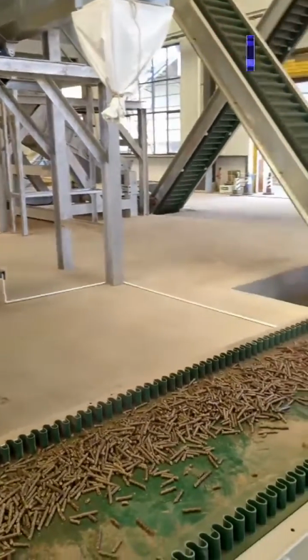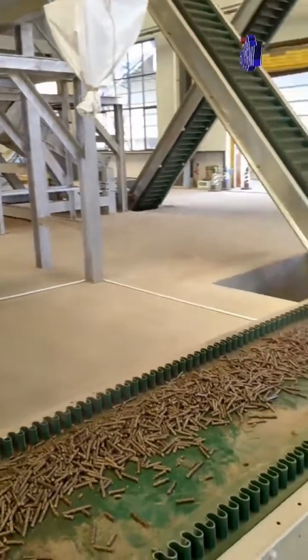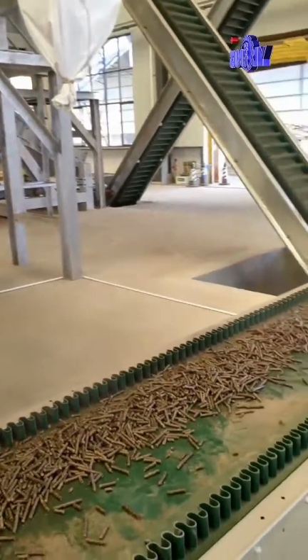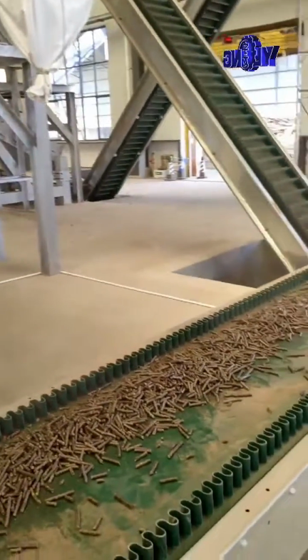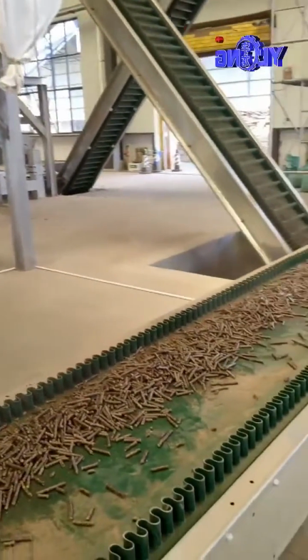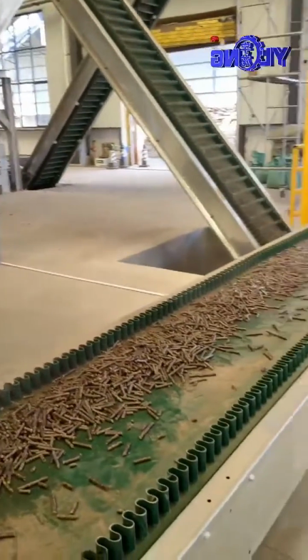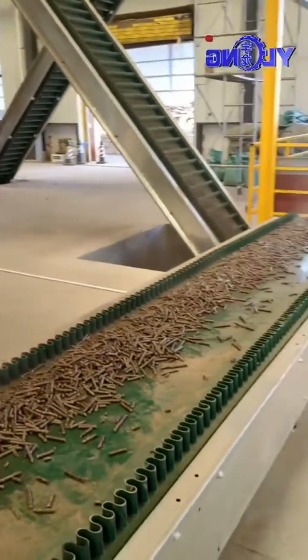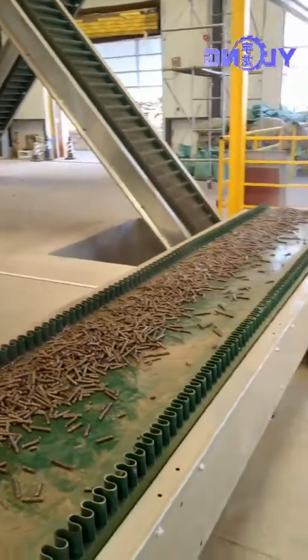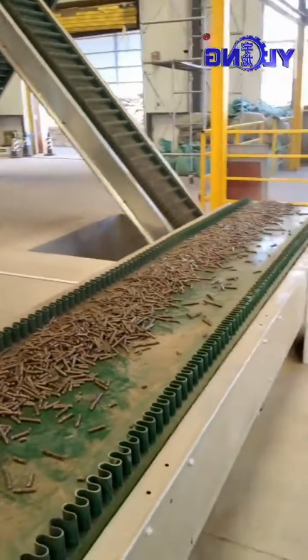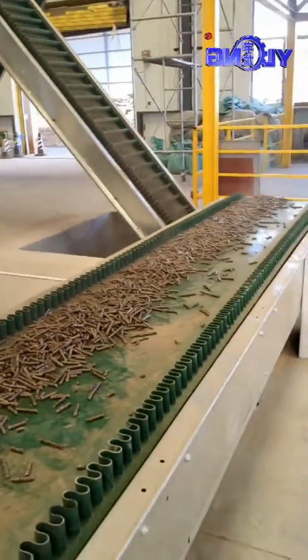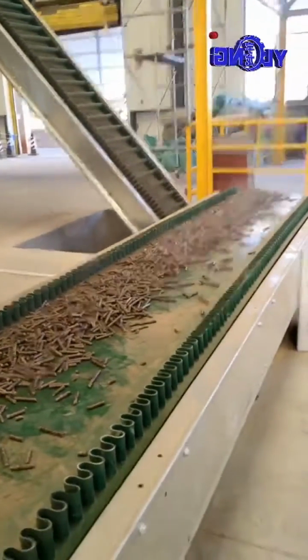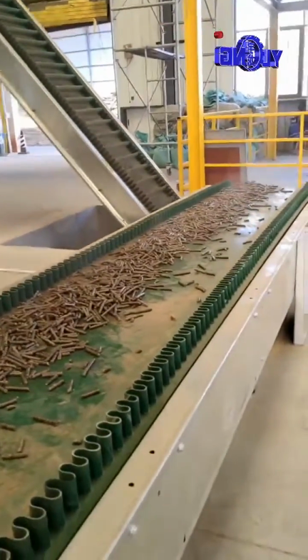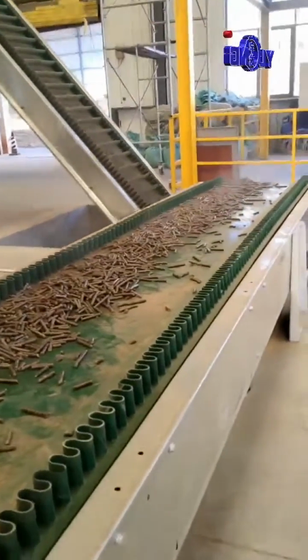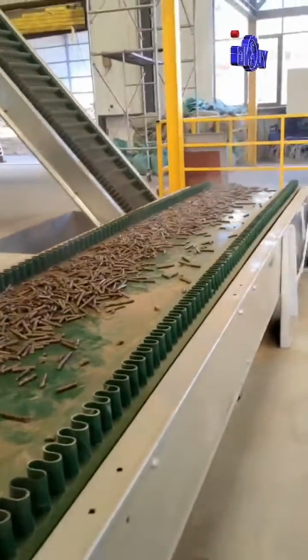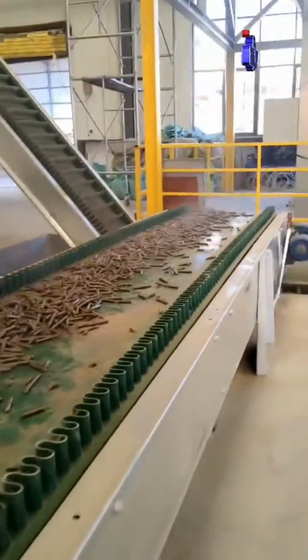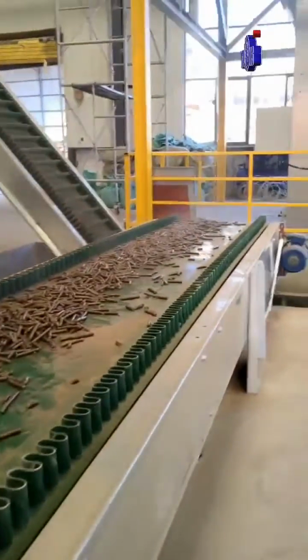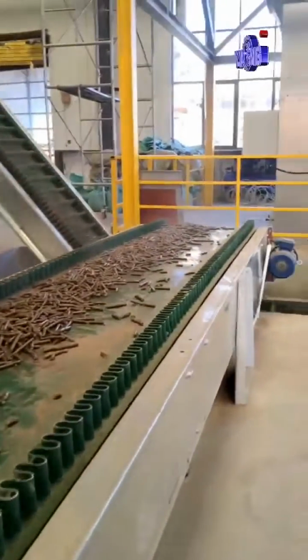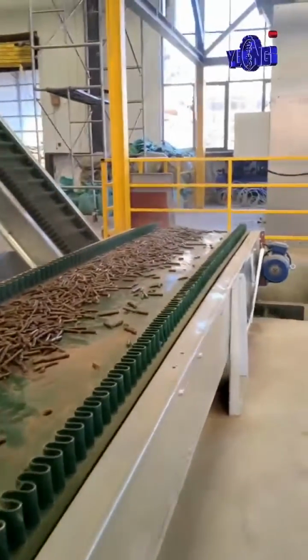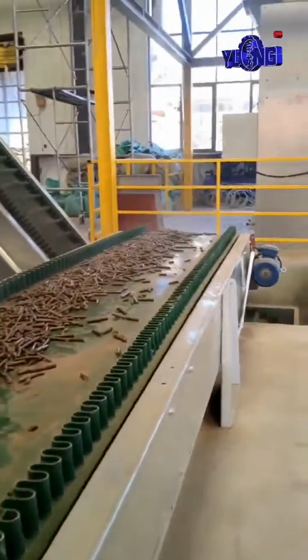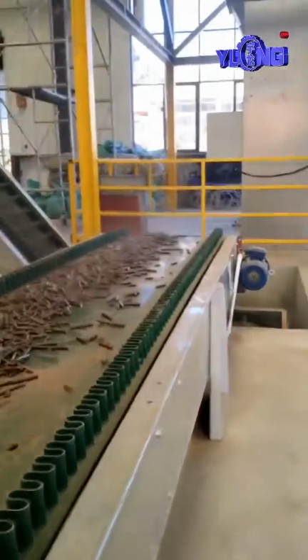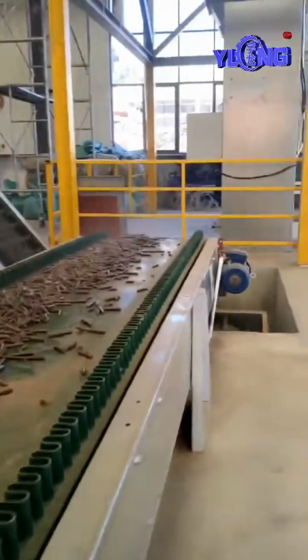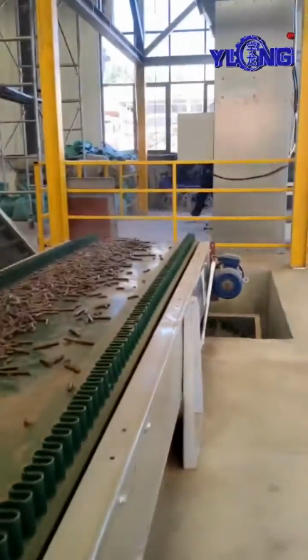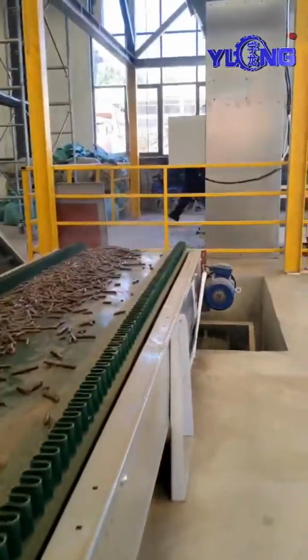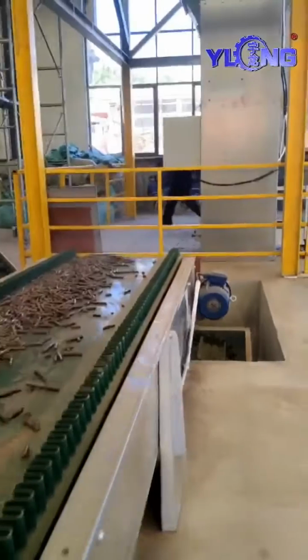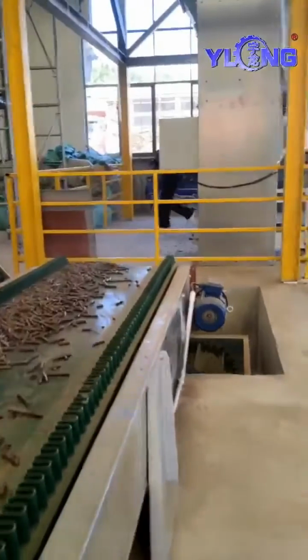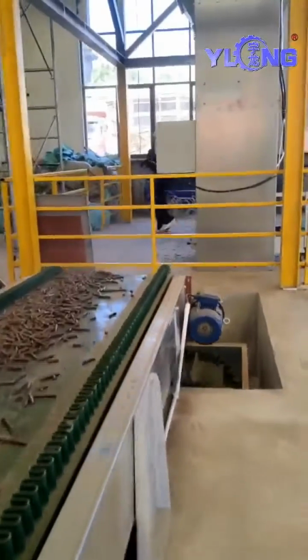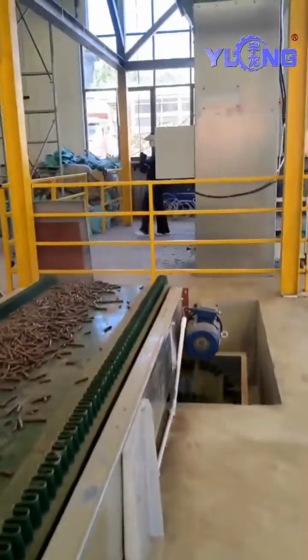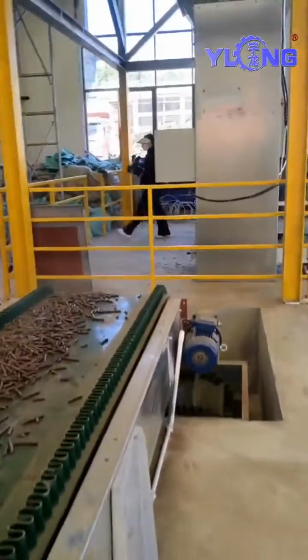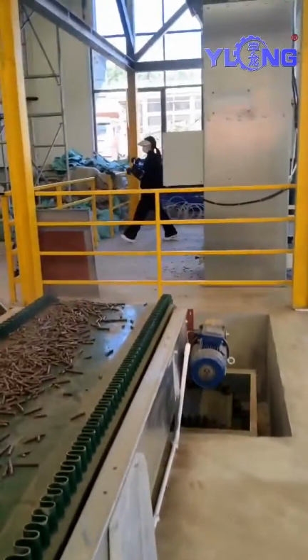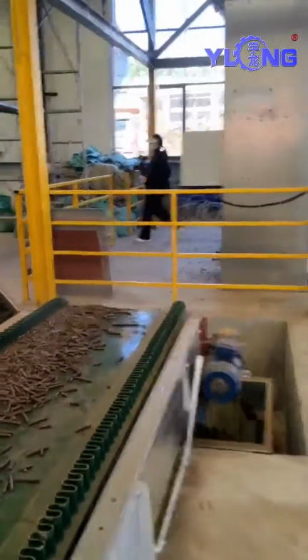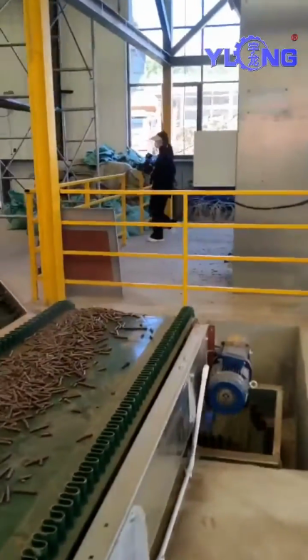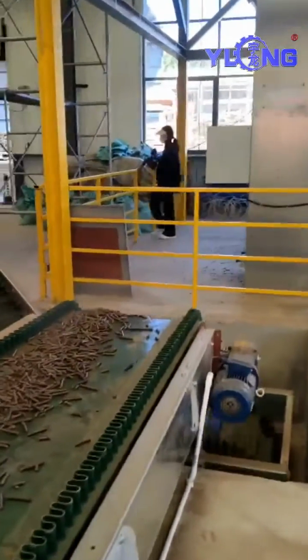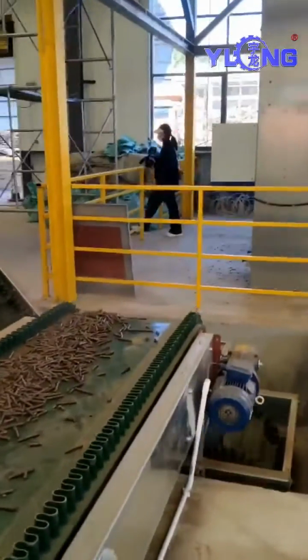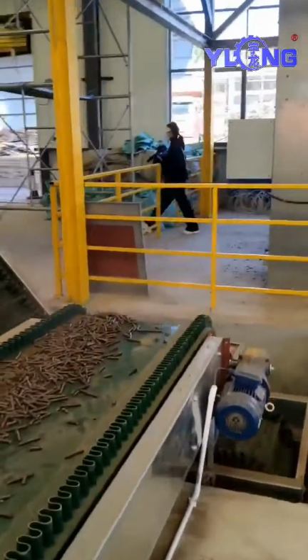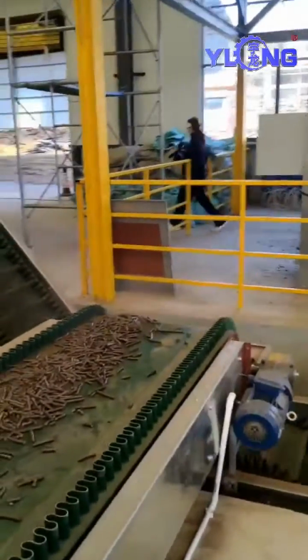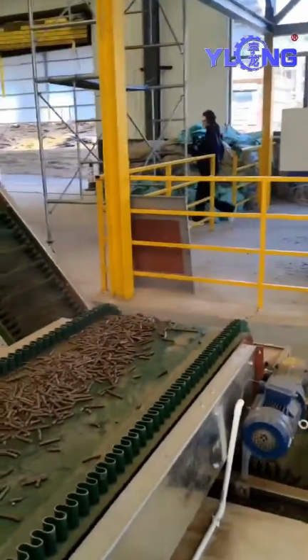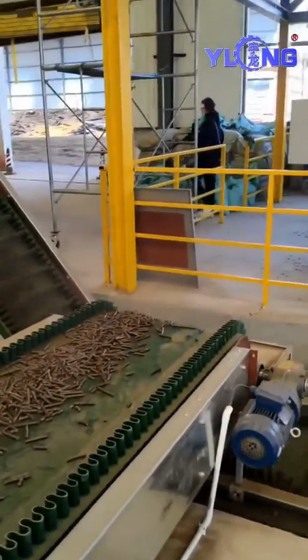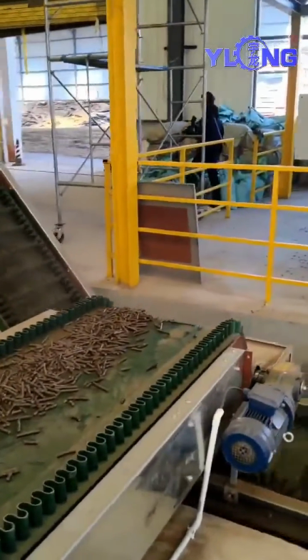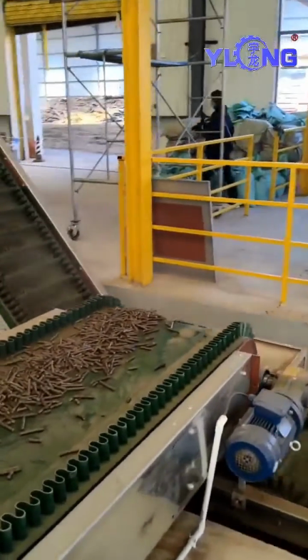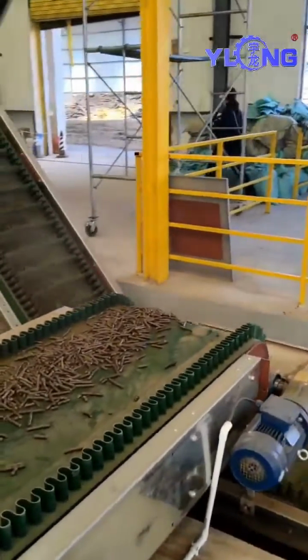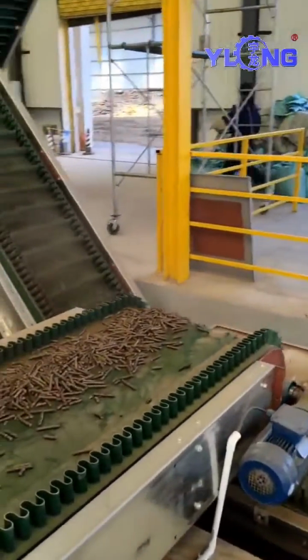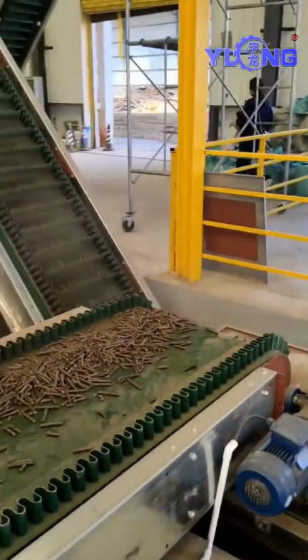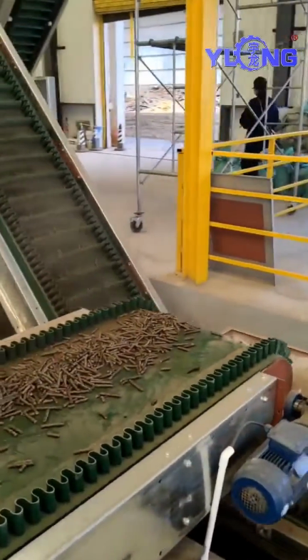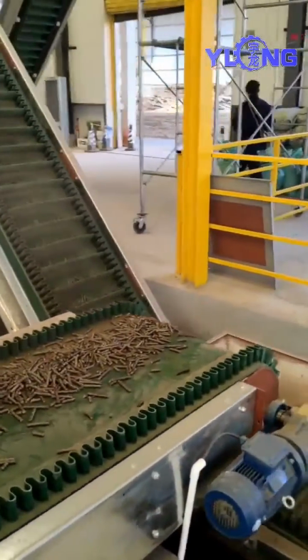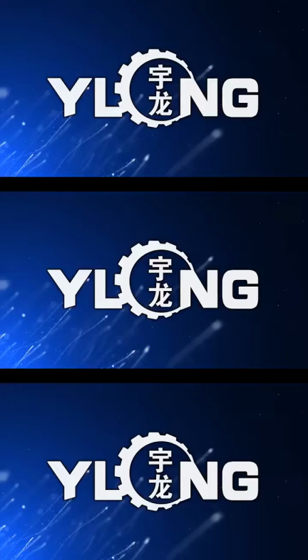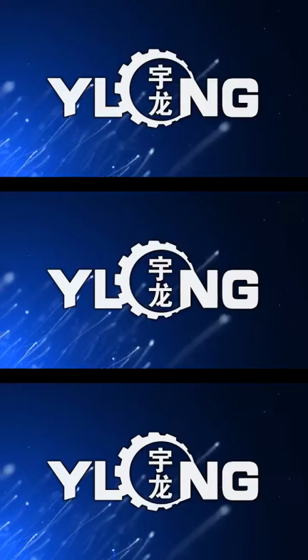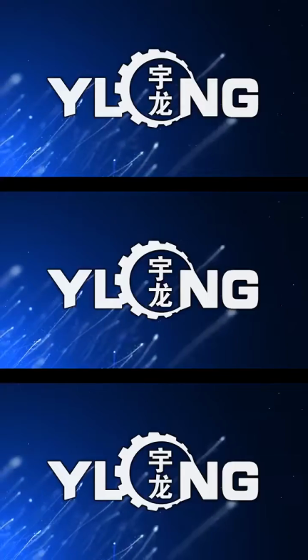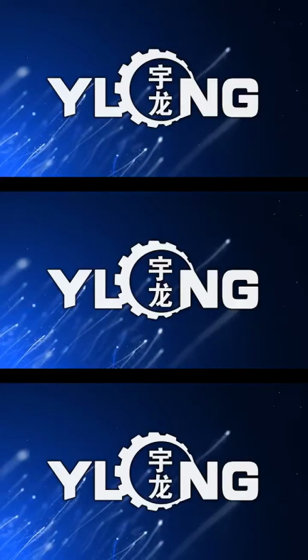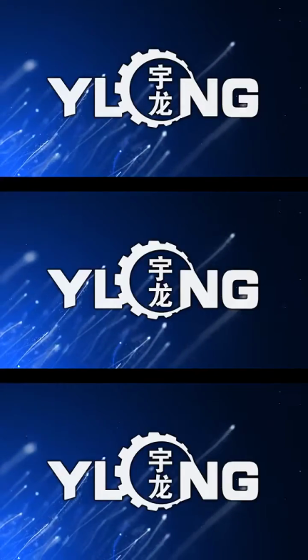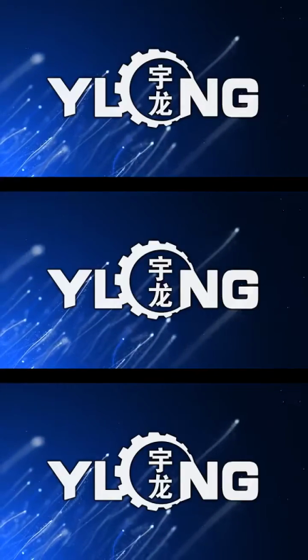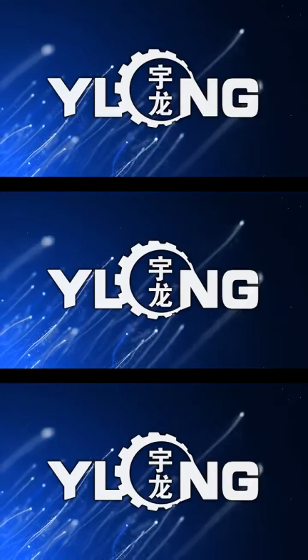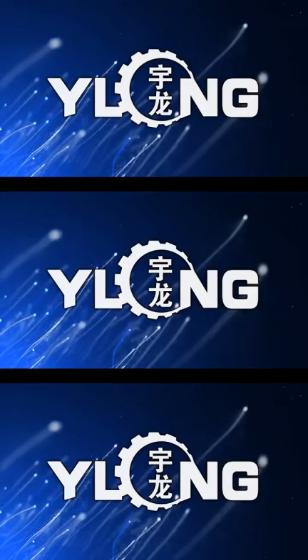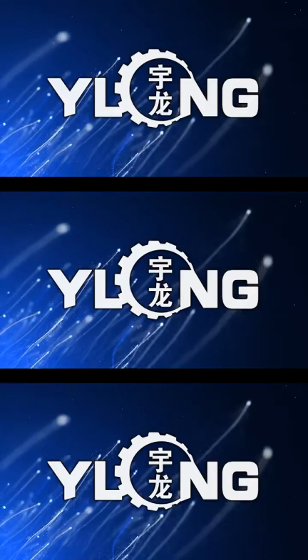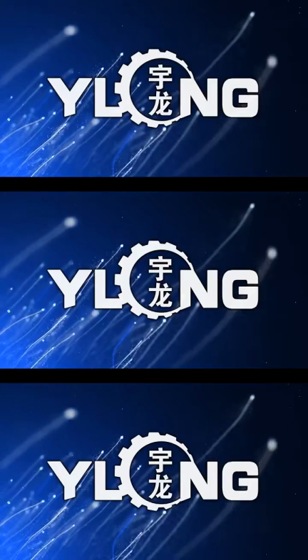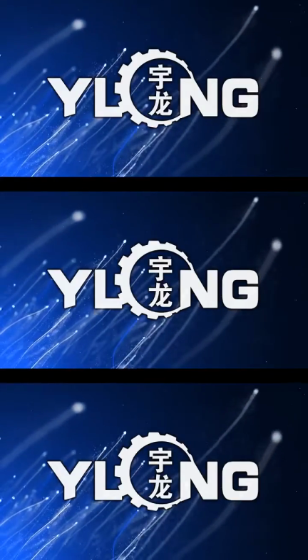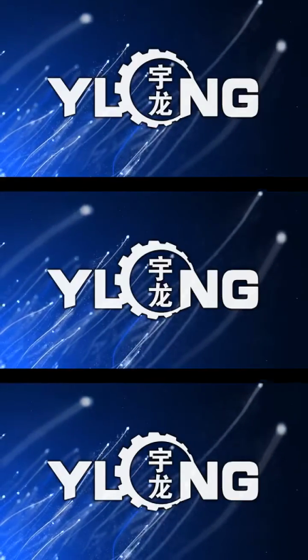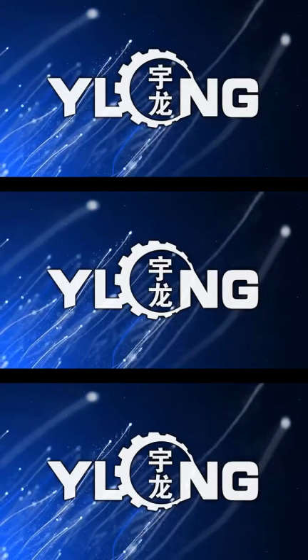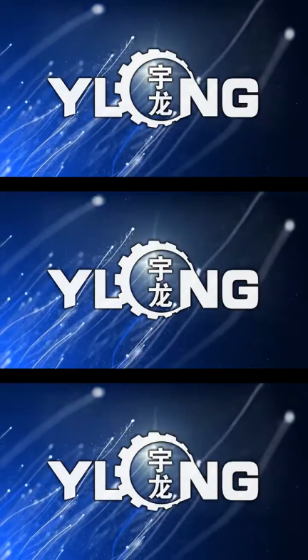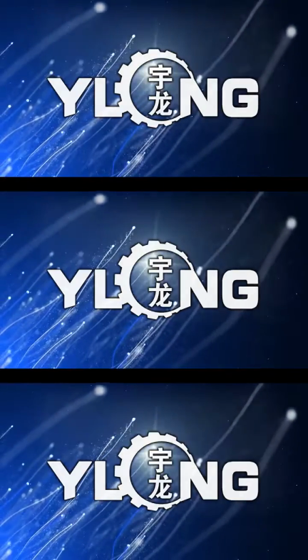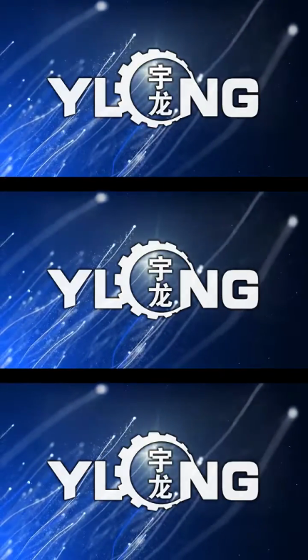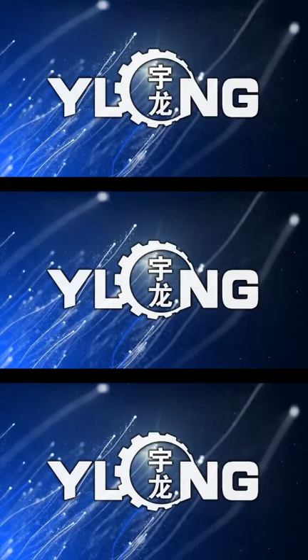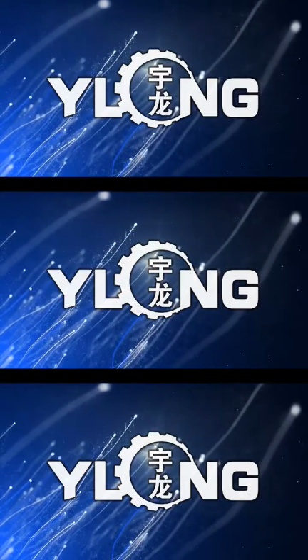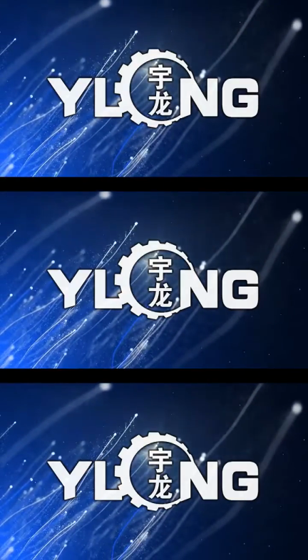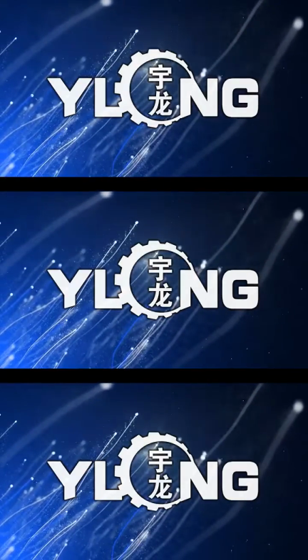Yulong is a big brand in the biomass pellet machine industry. Buy a biomass pellet machine — choose a big brand, choose Yulong.